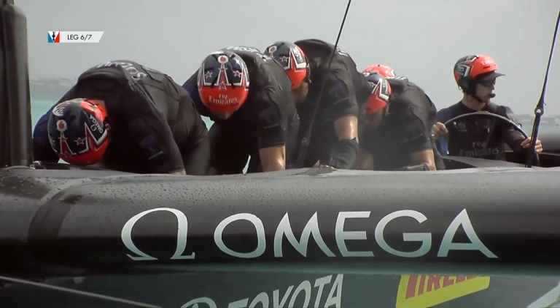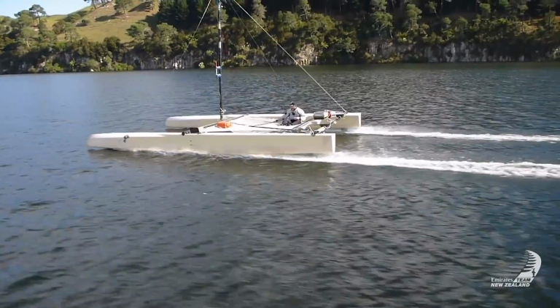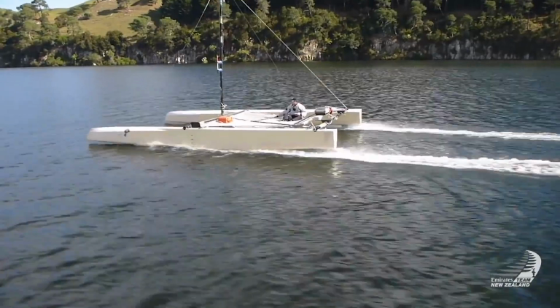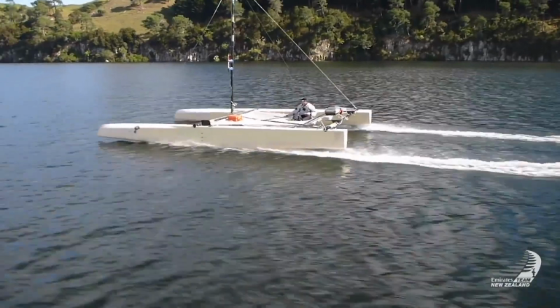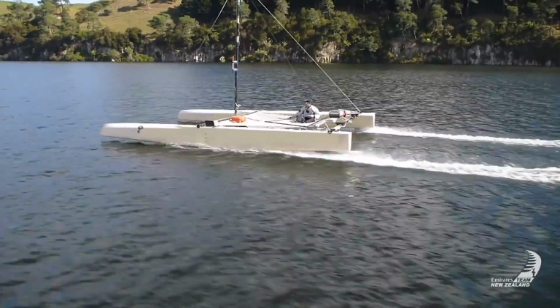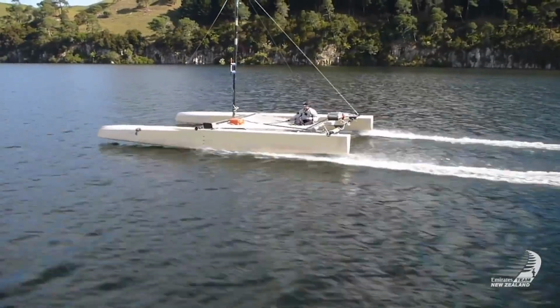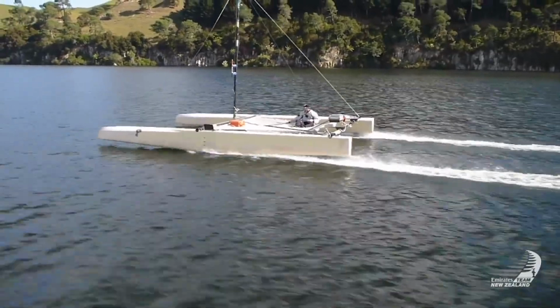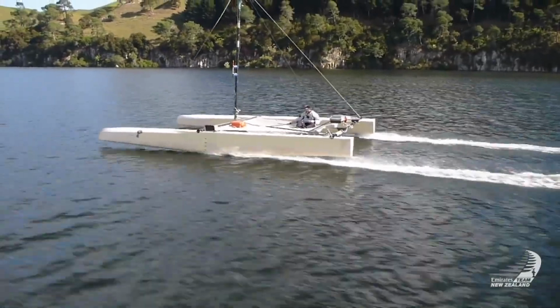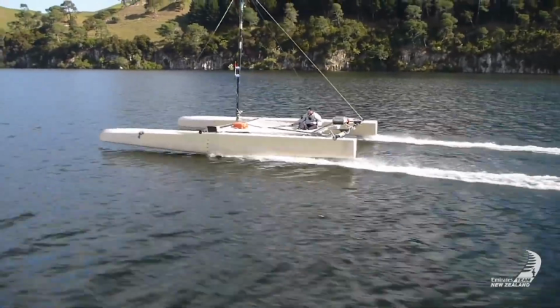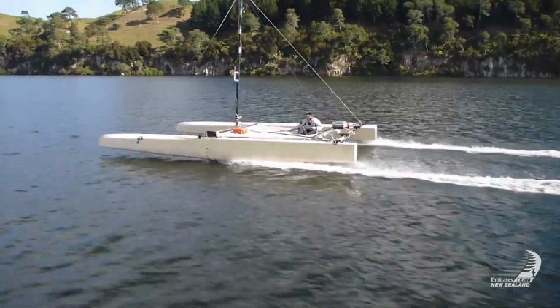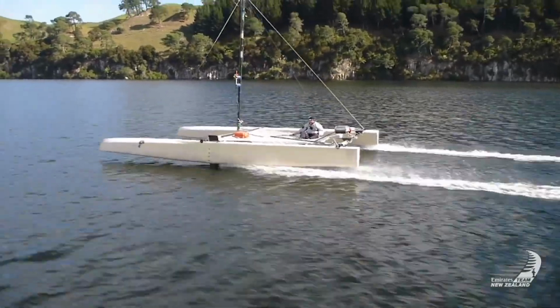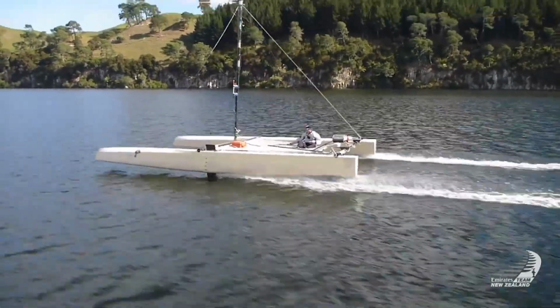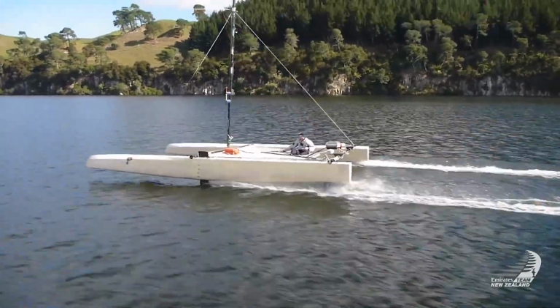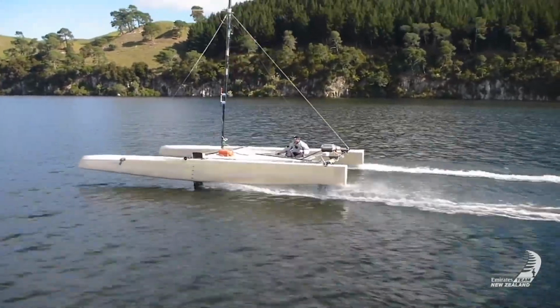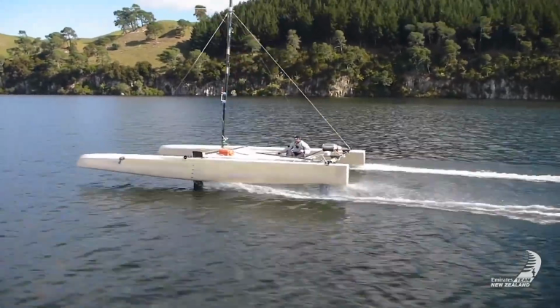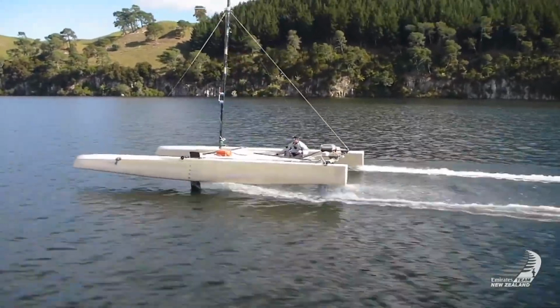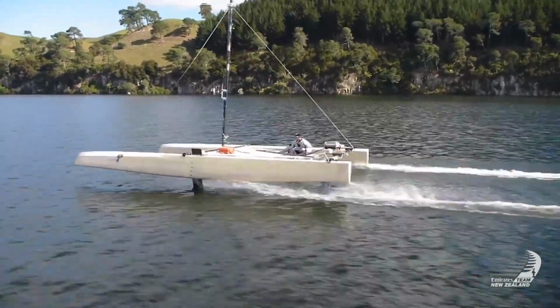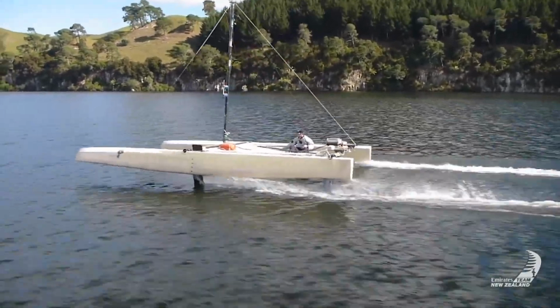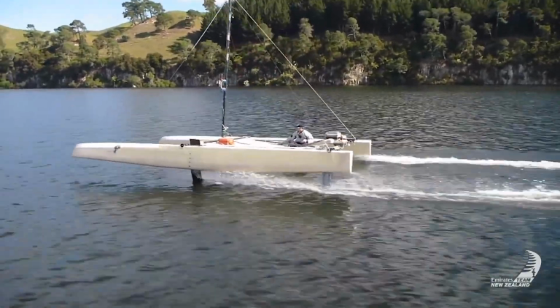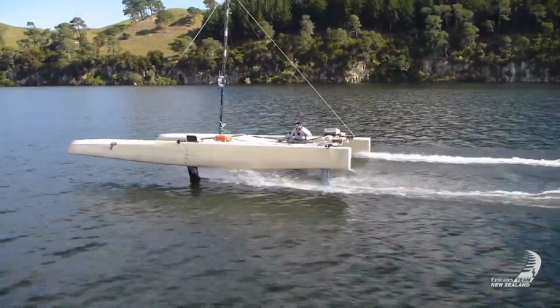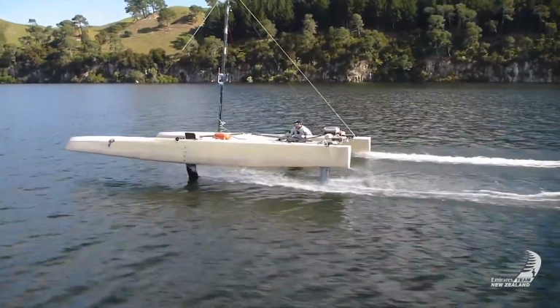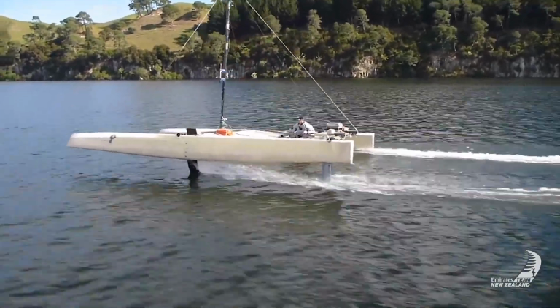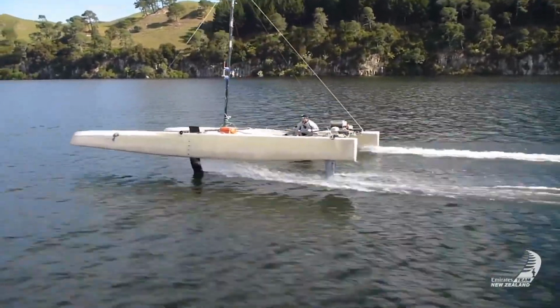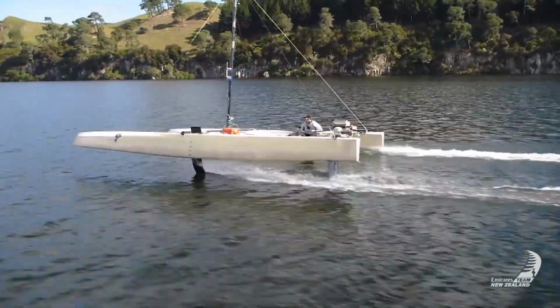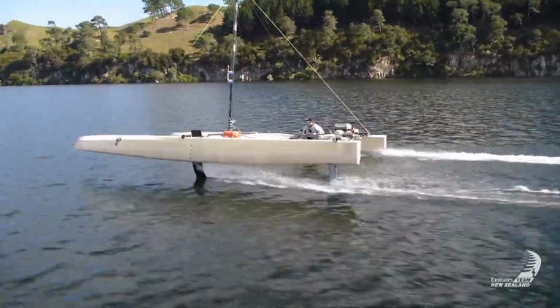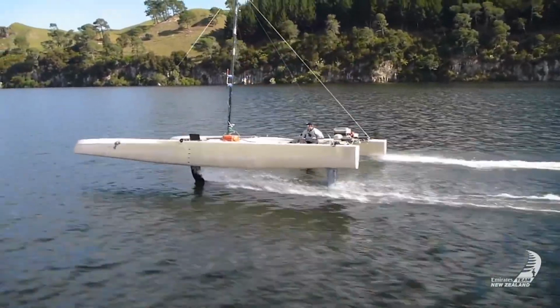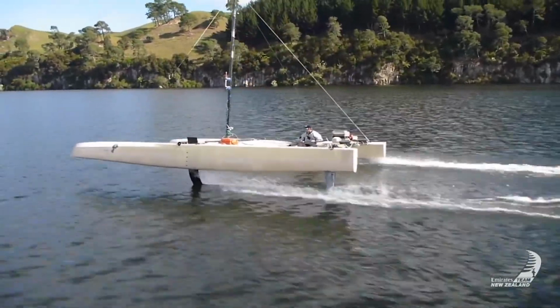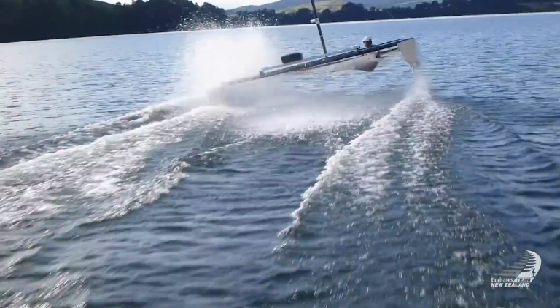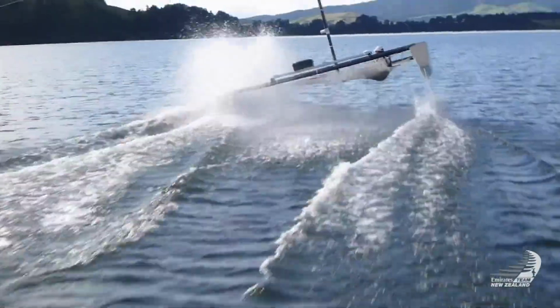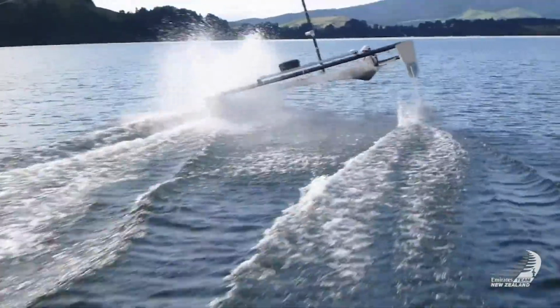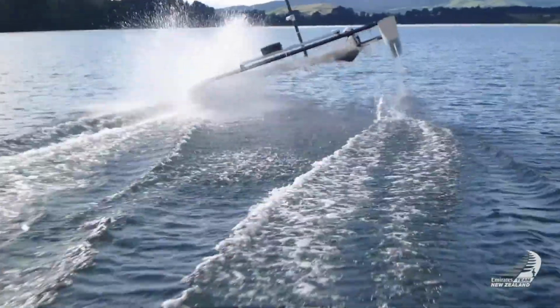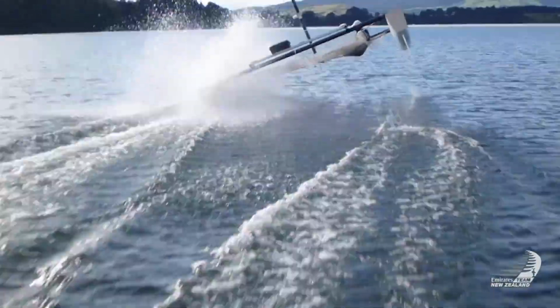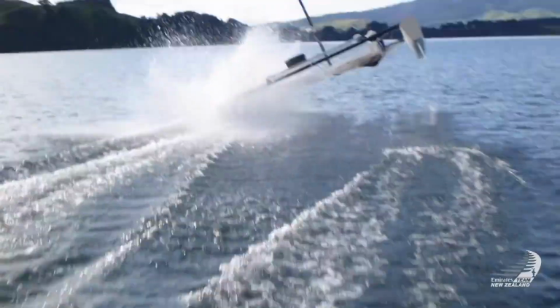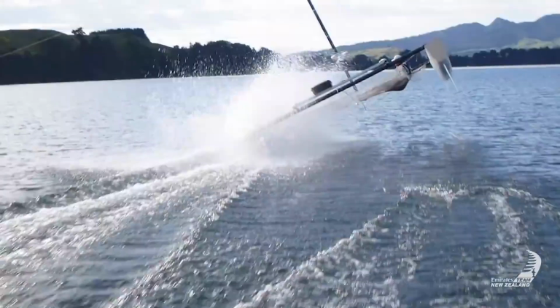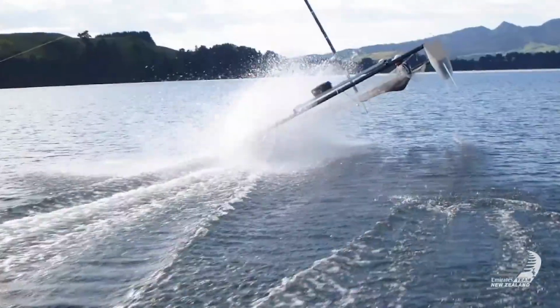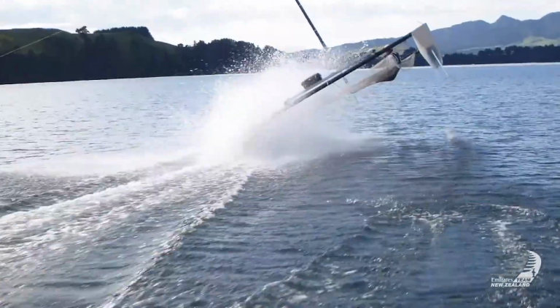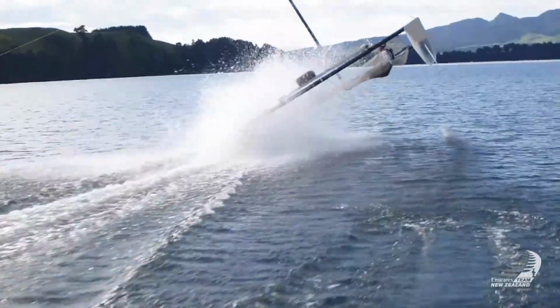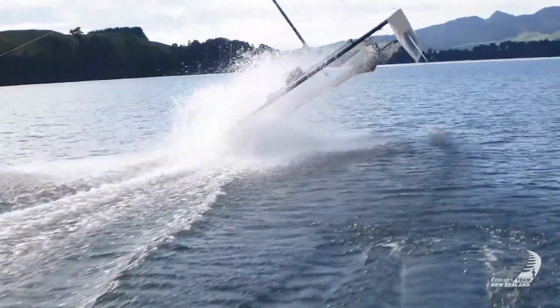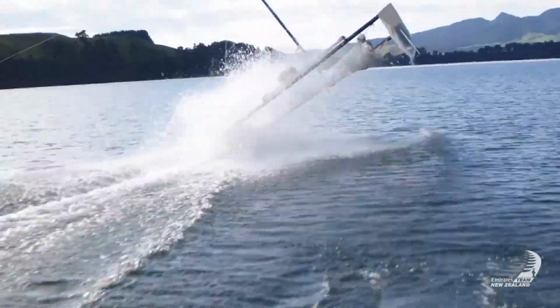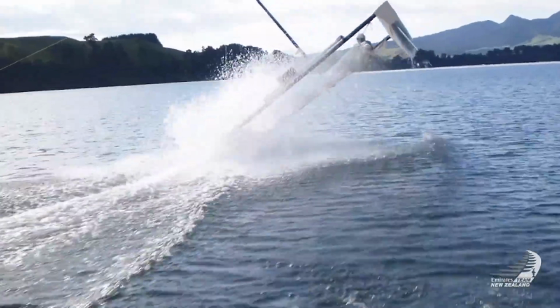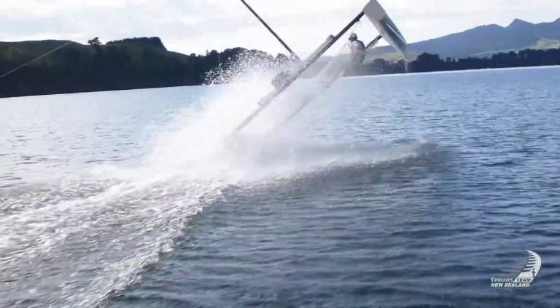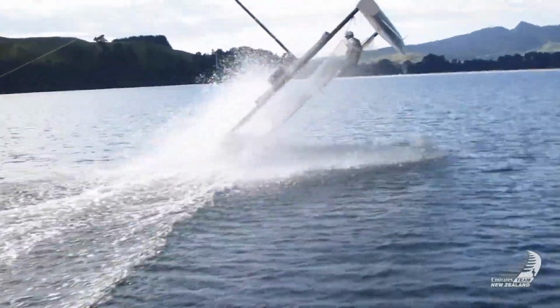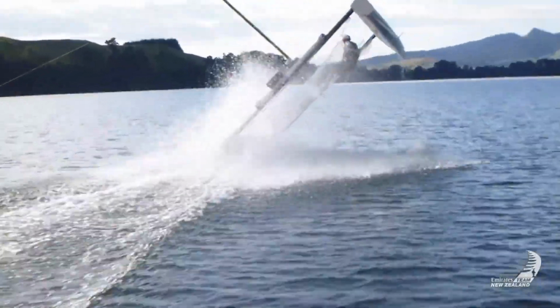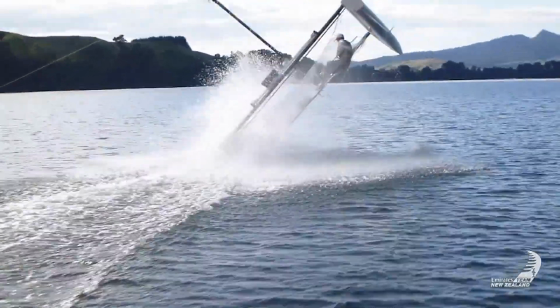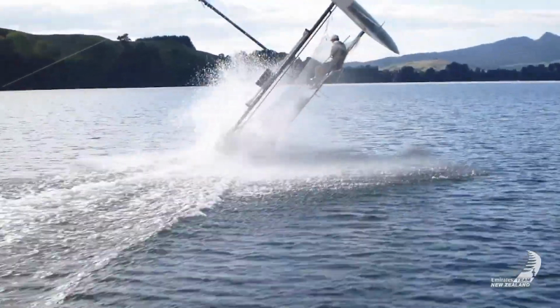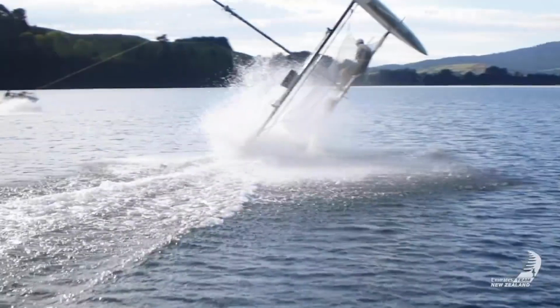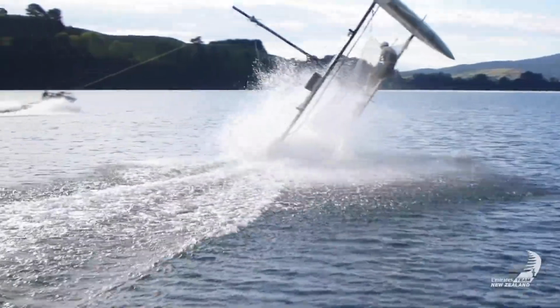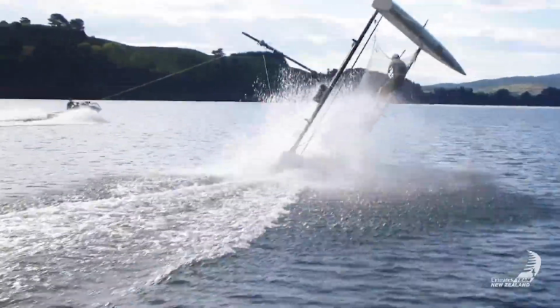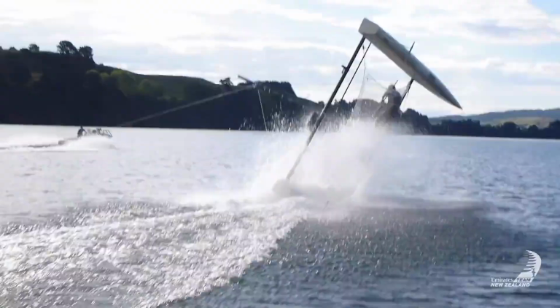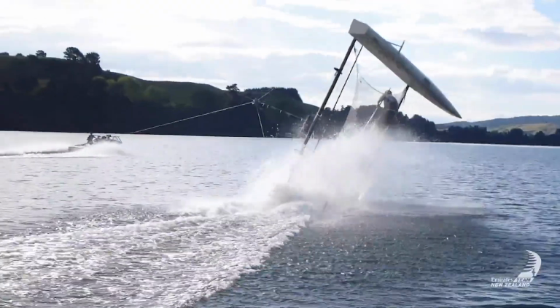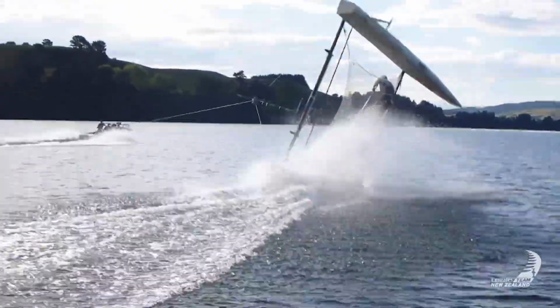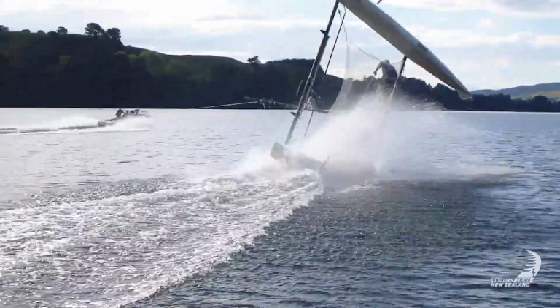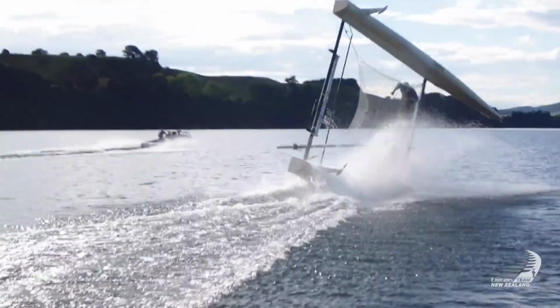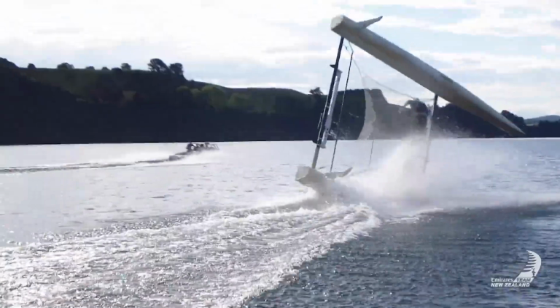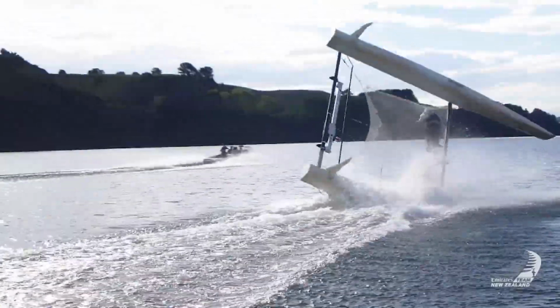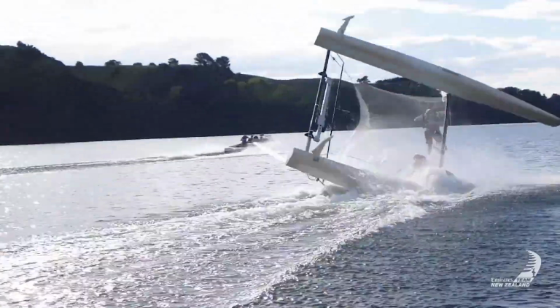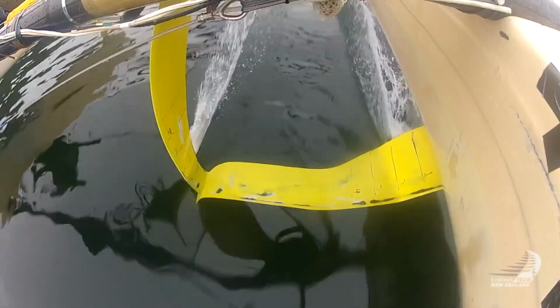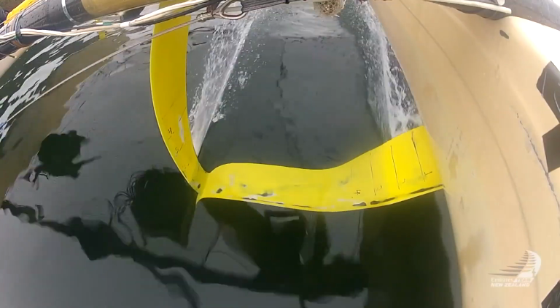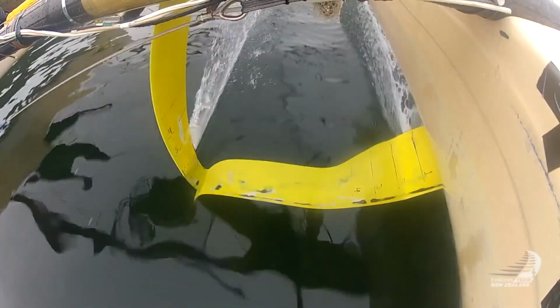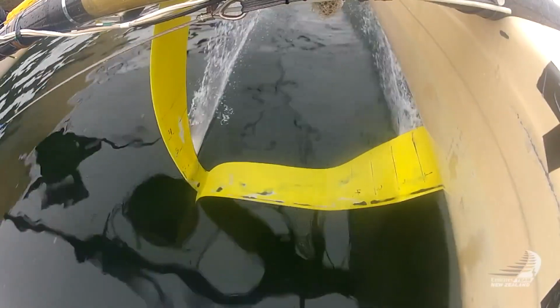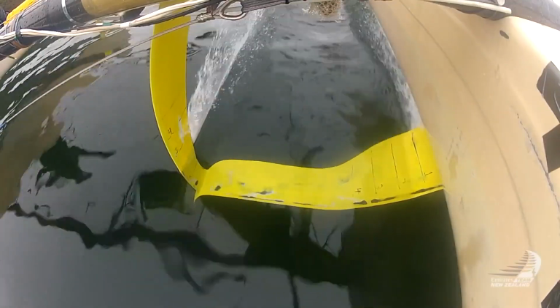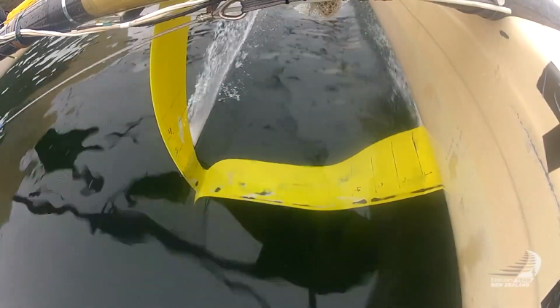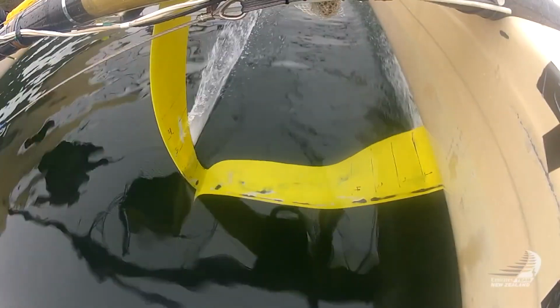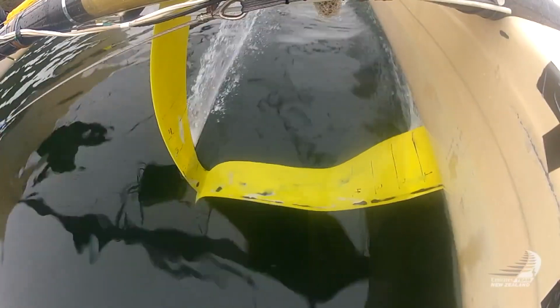We thought foiling could work when we started exploring the idea, but it took lots and lots of testing before we developed a system that worked really well.